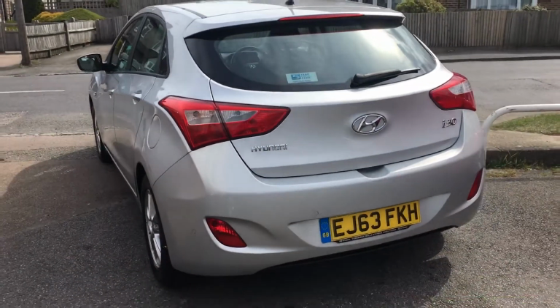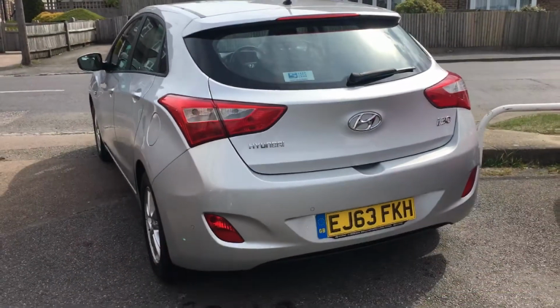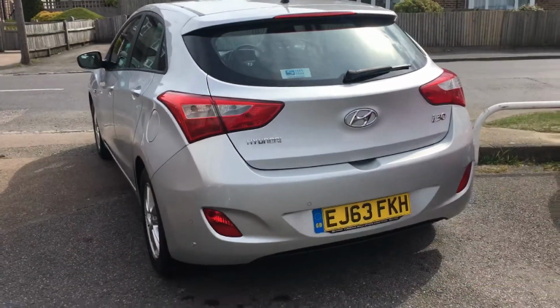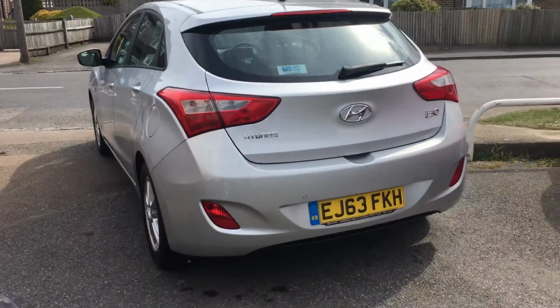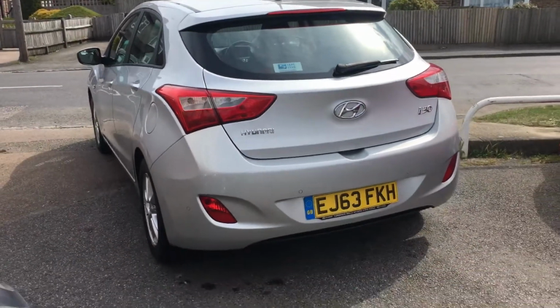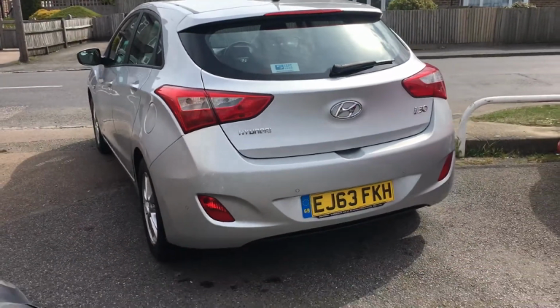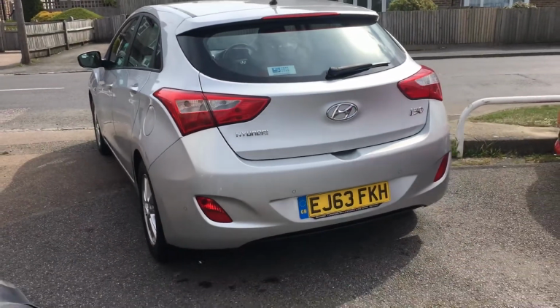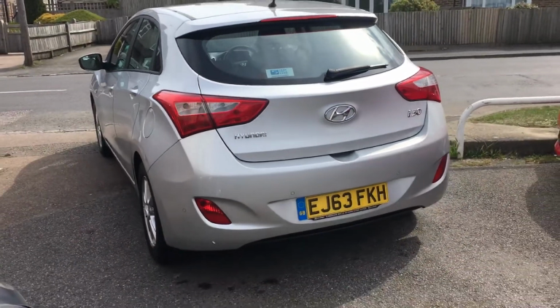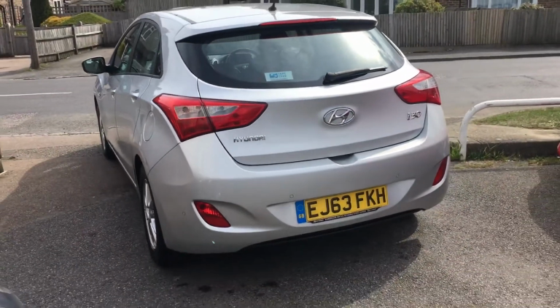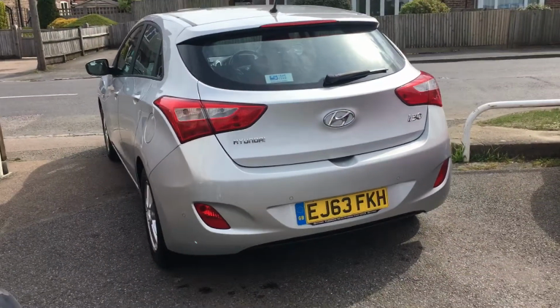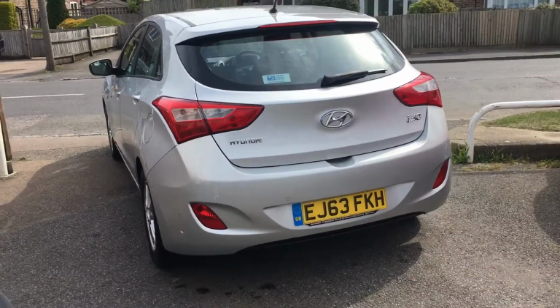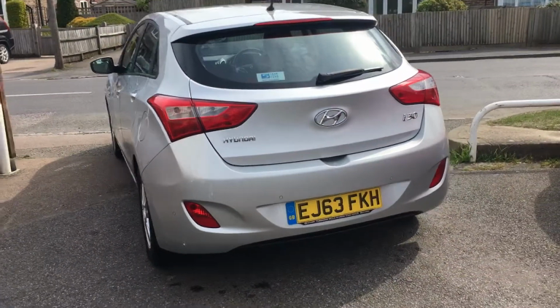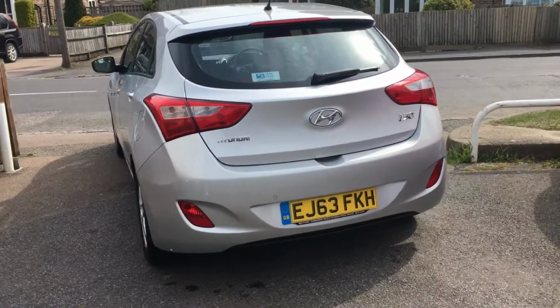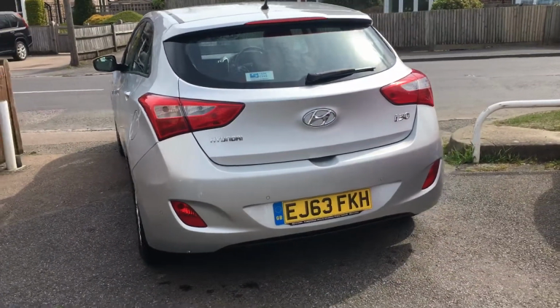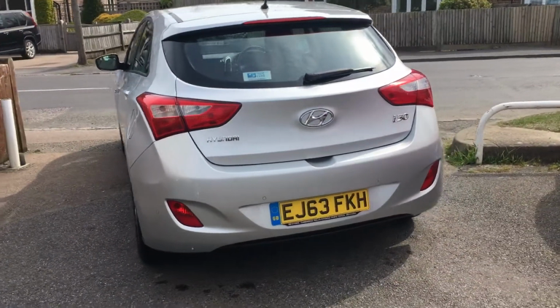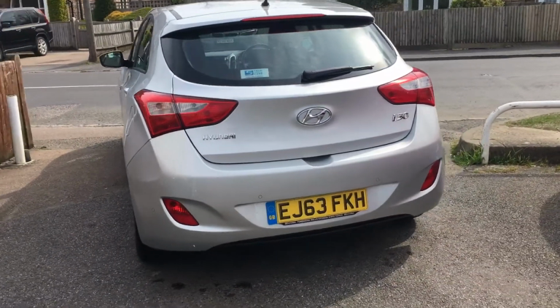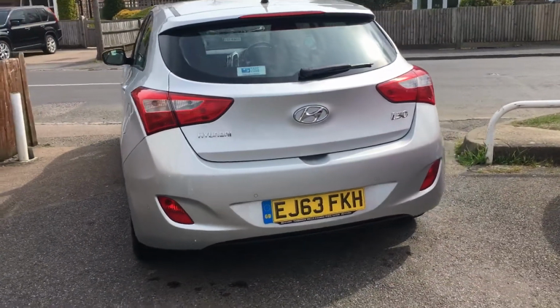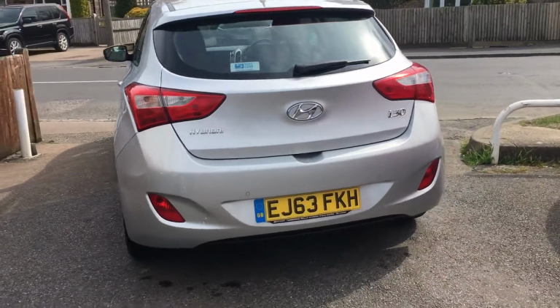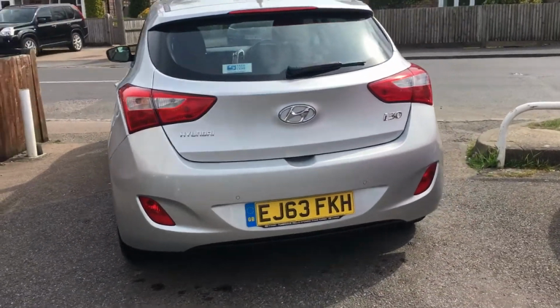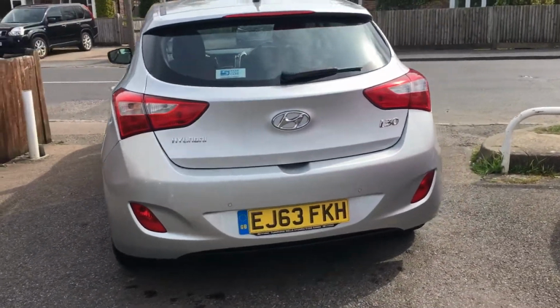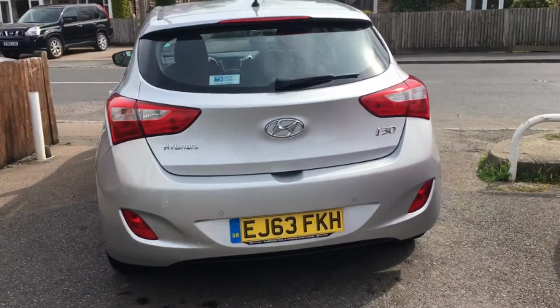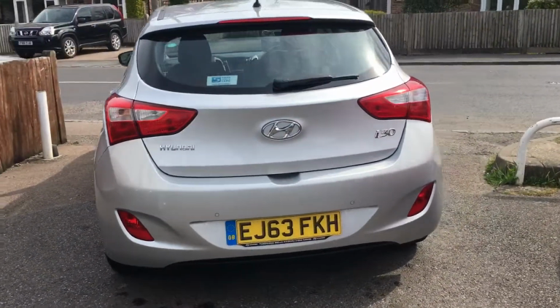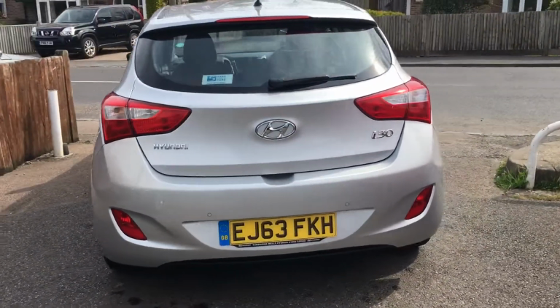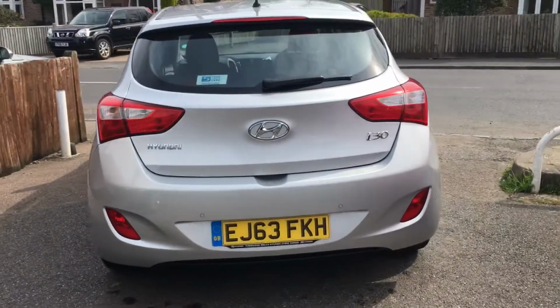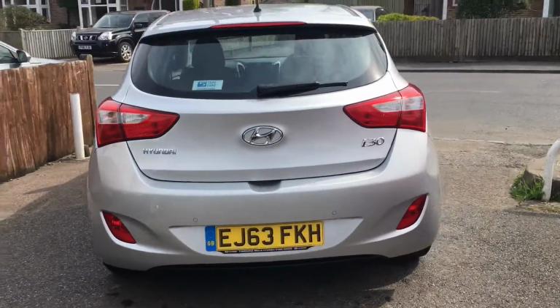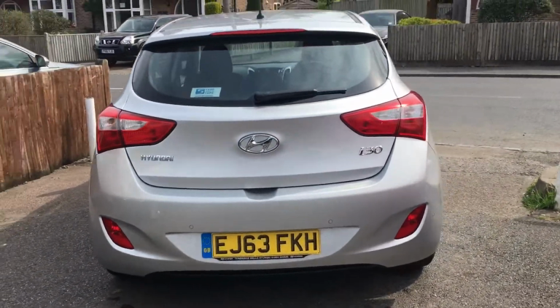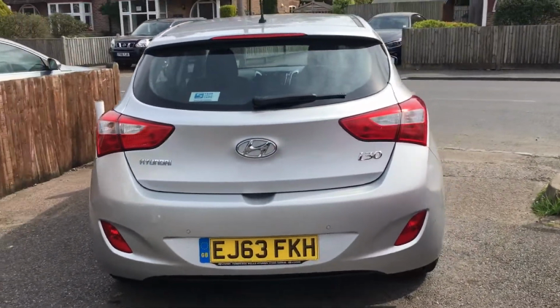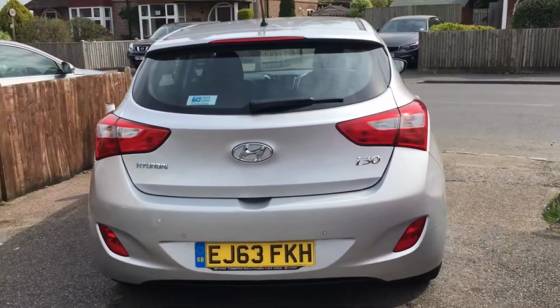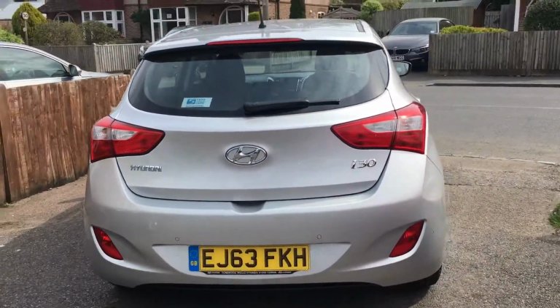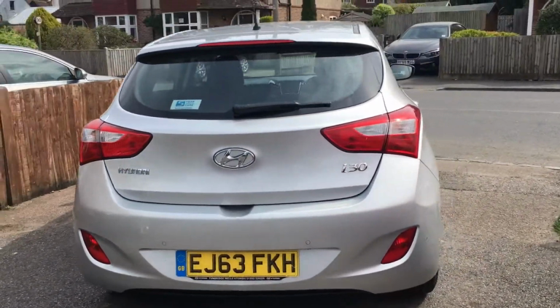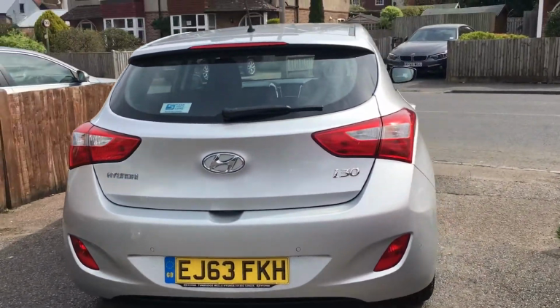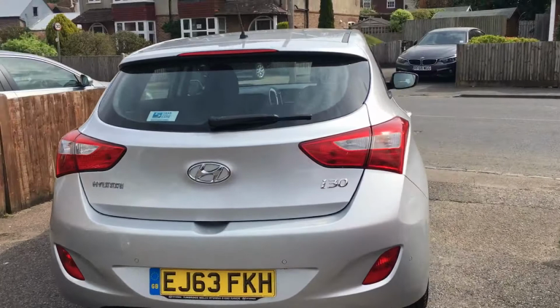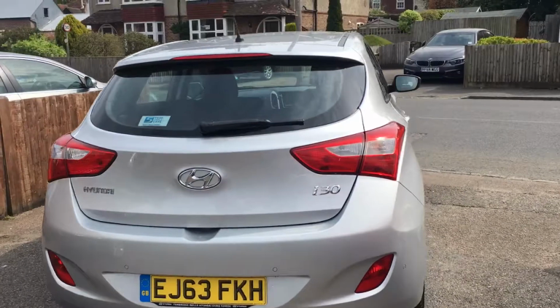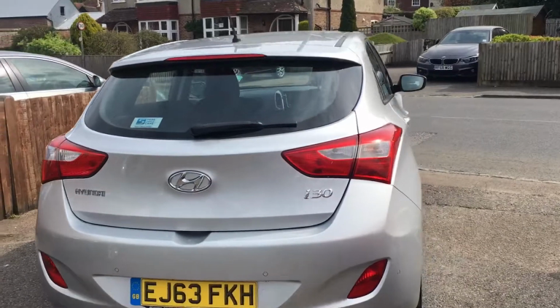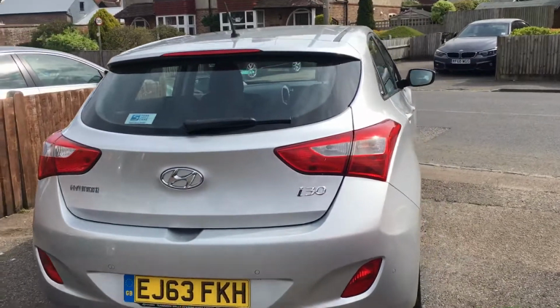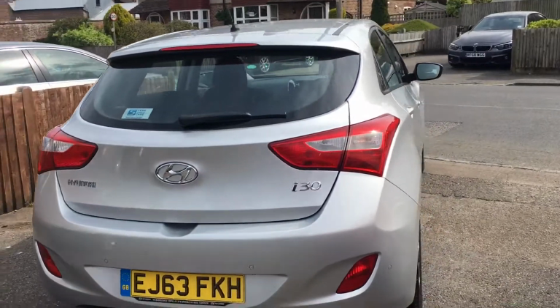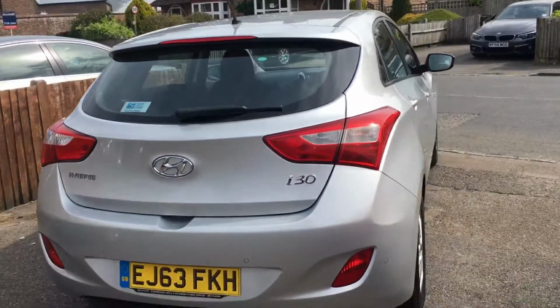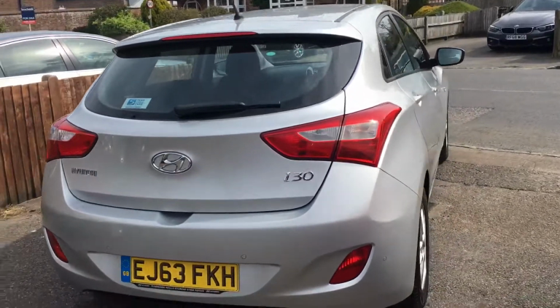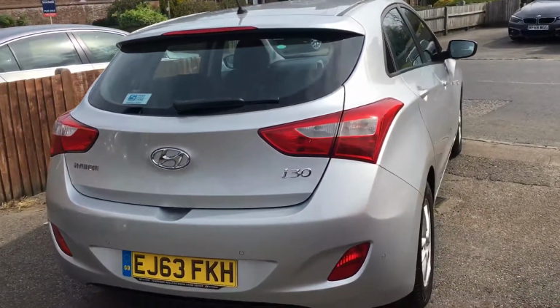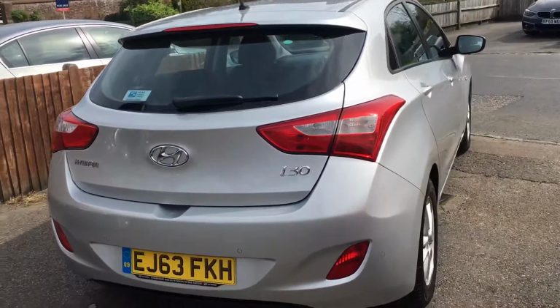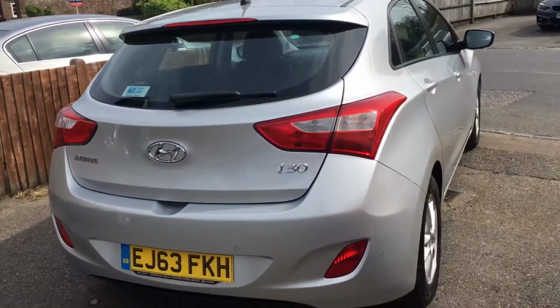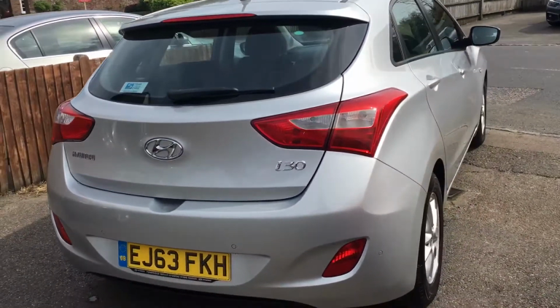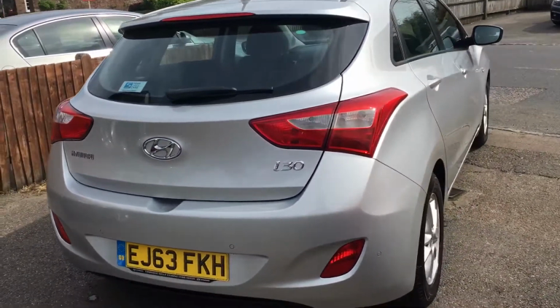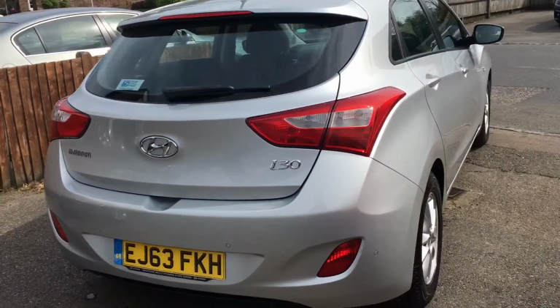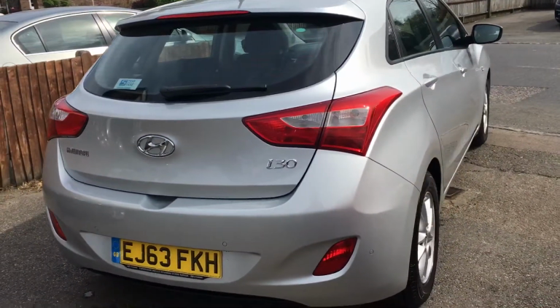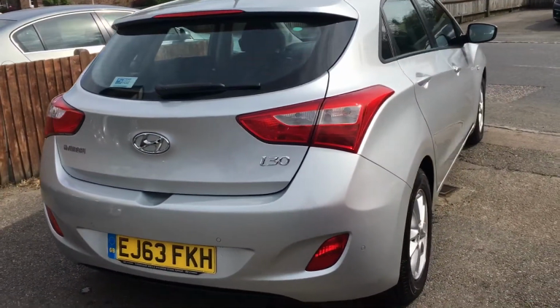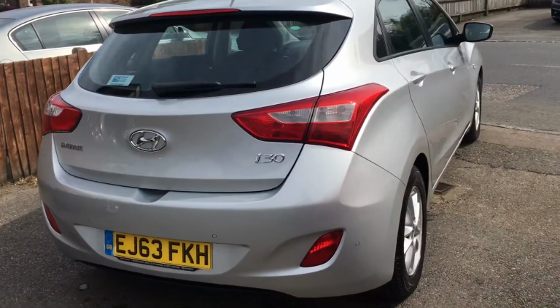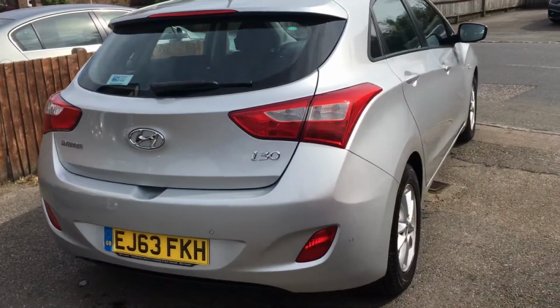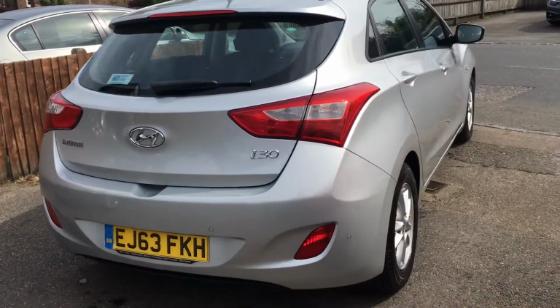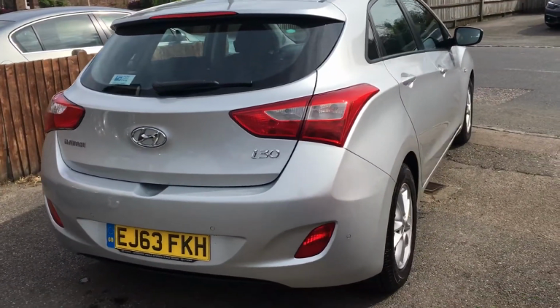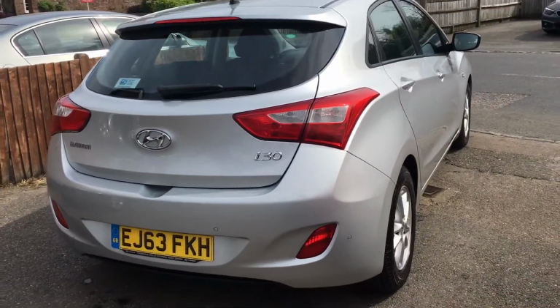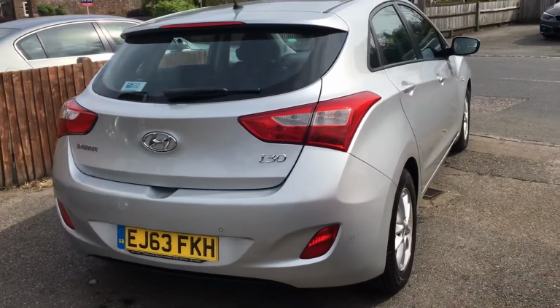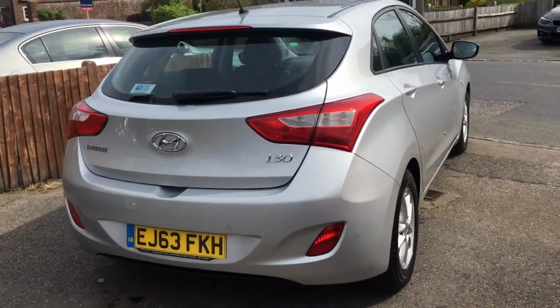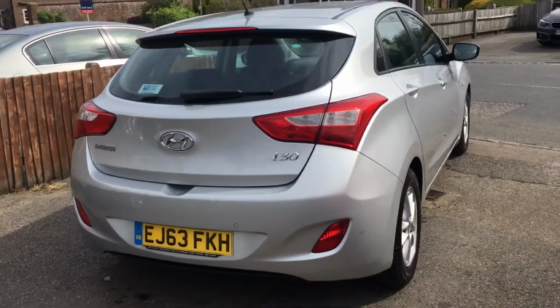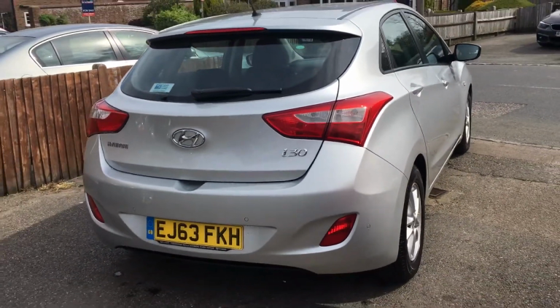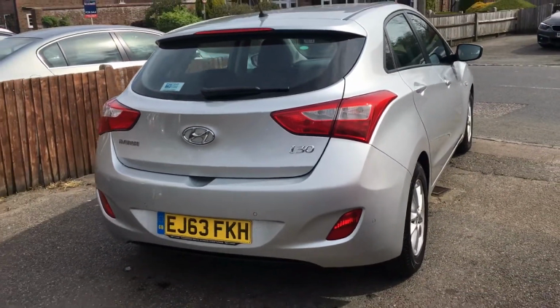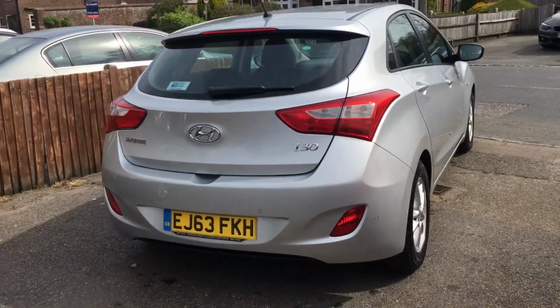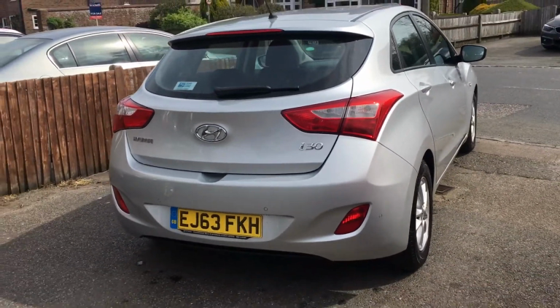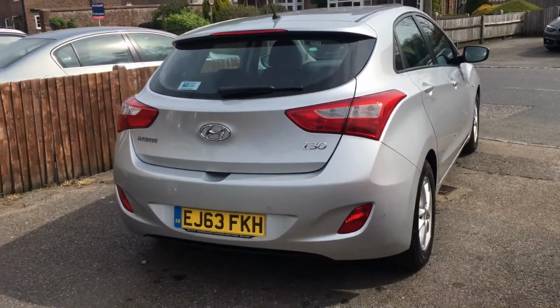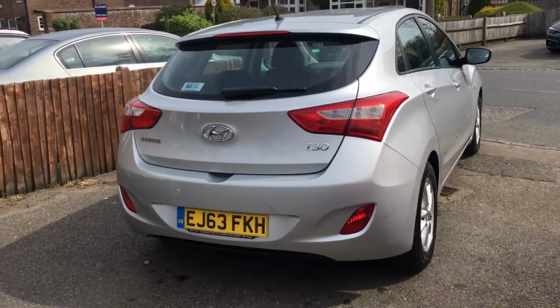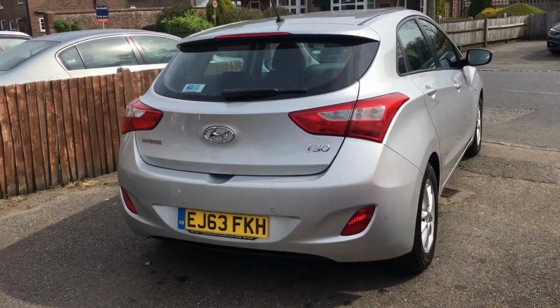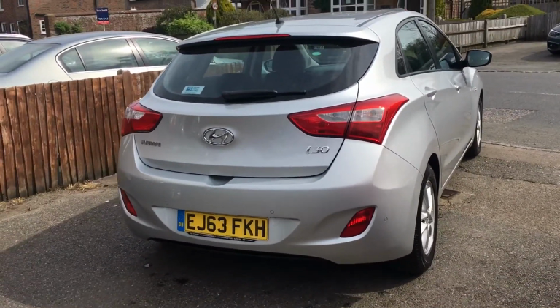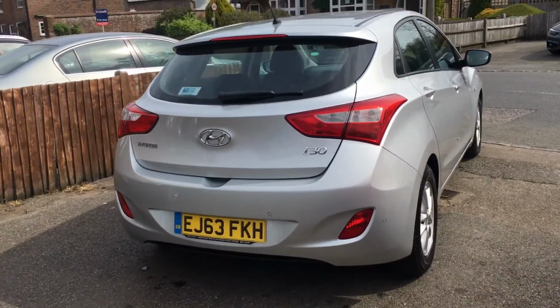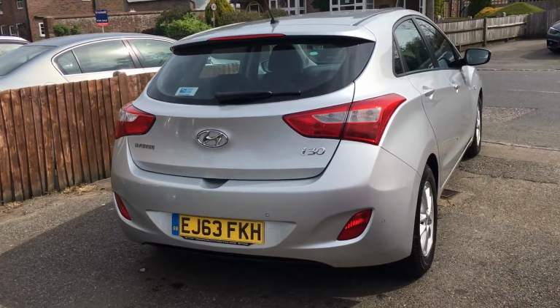Direct to us from the main agent, a local vehicle, and it does have a full service history.